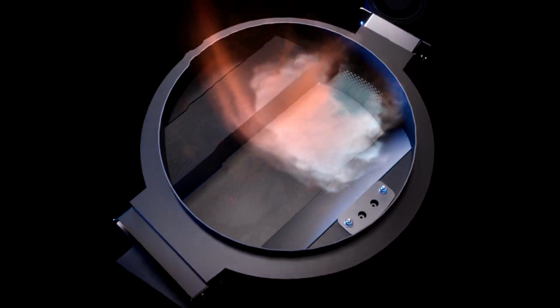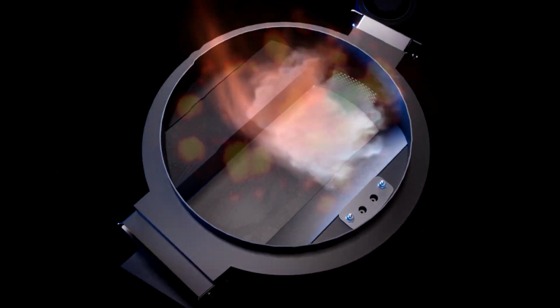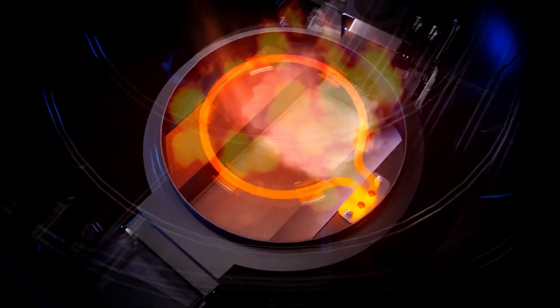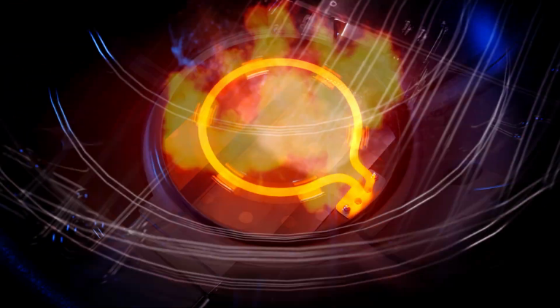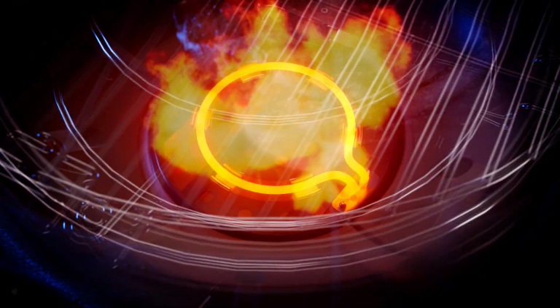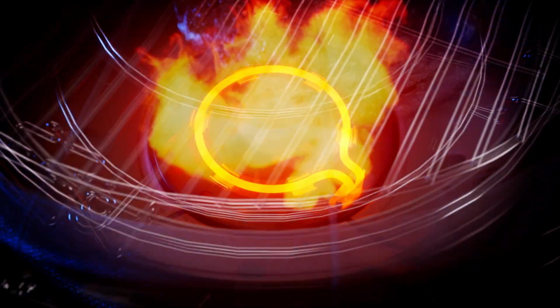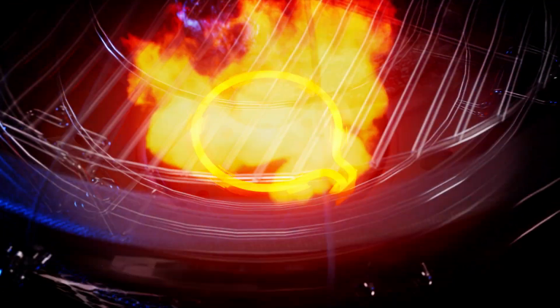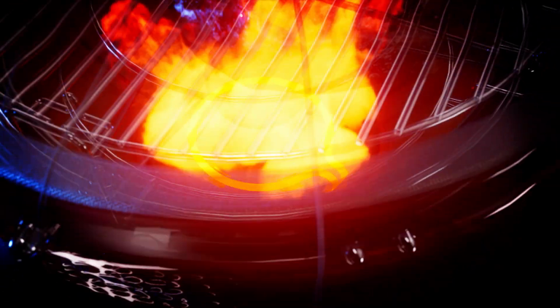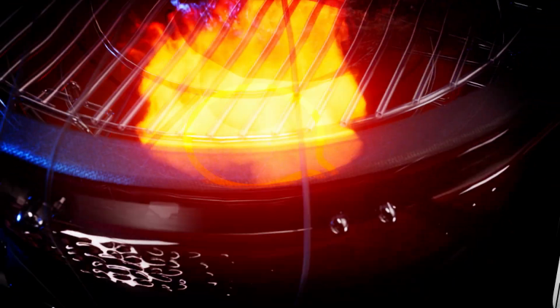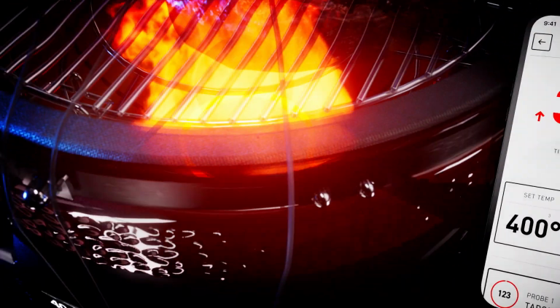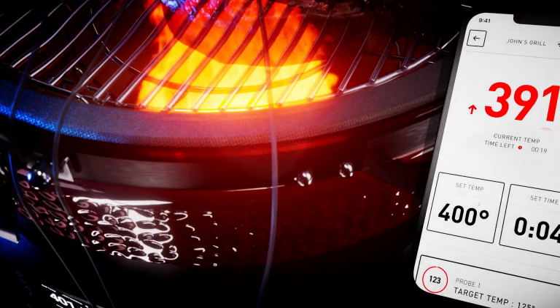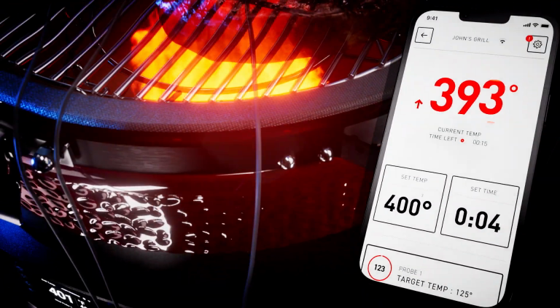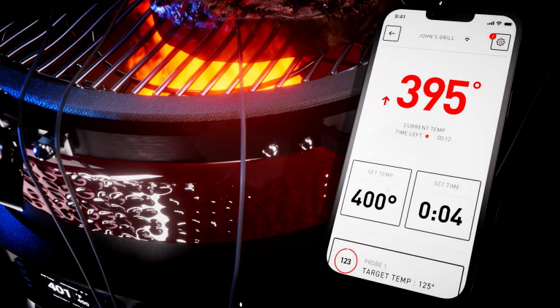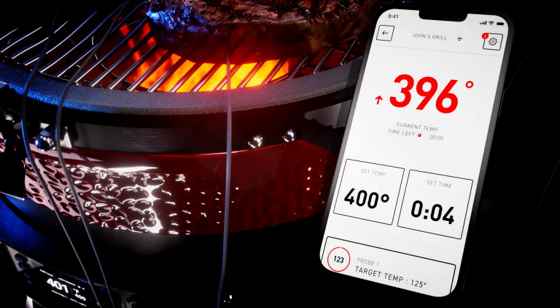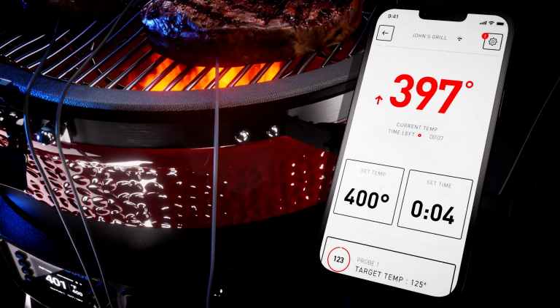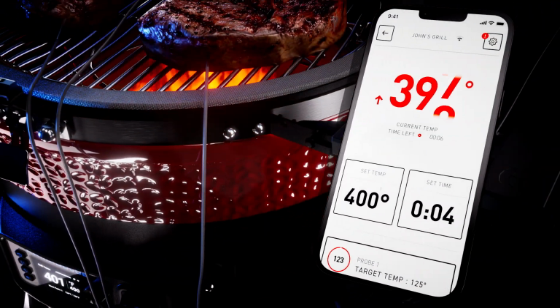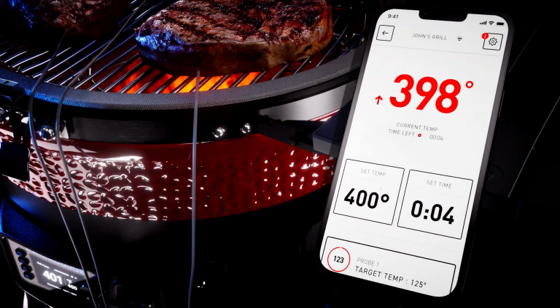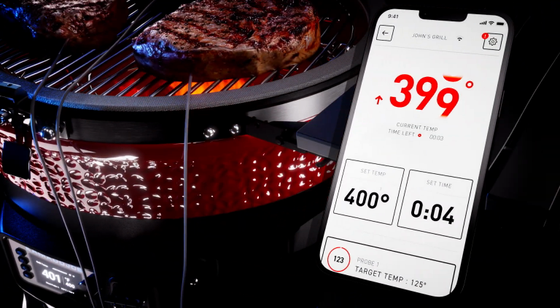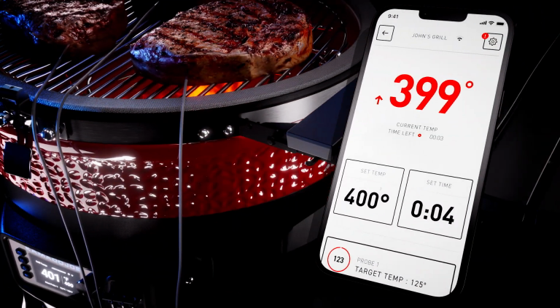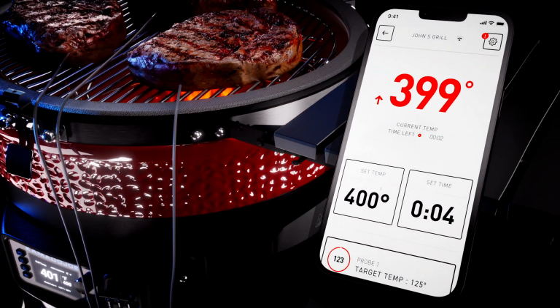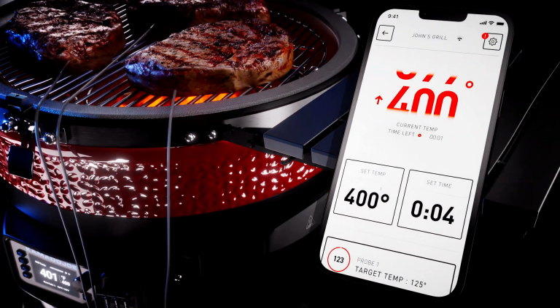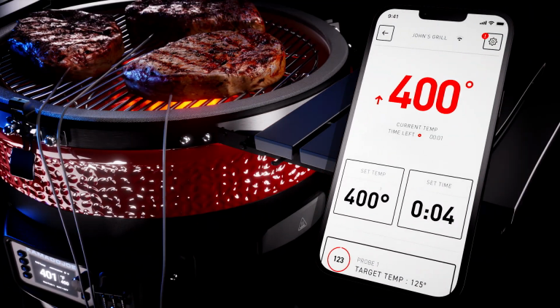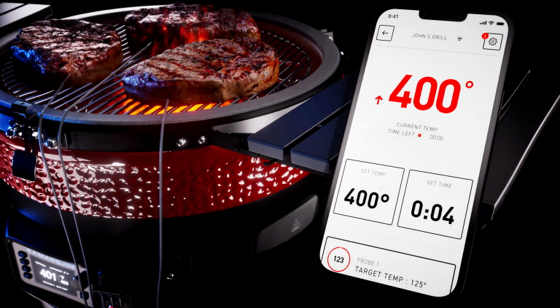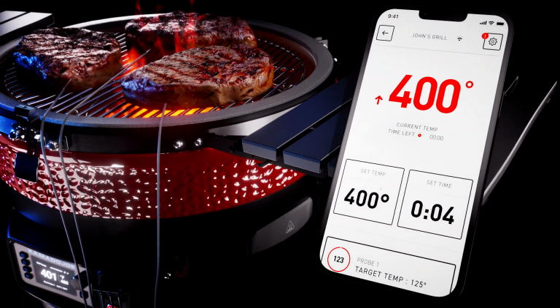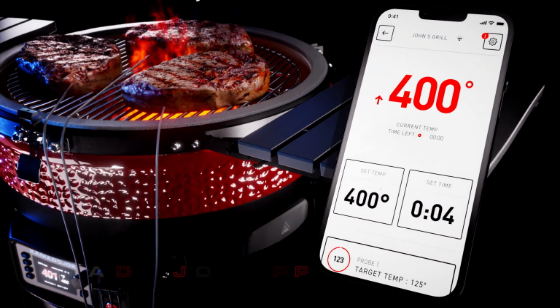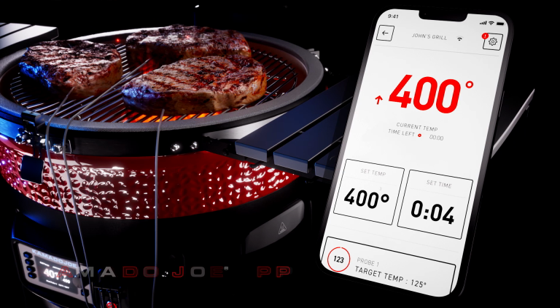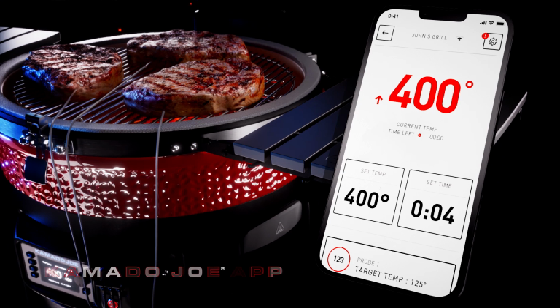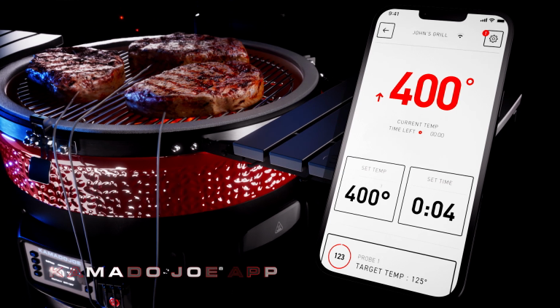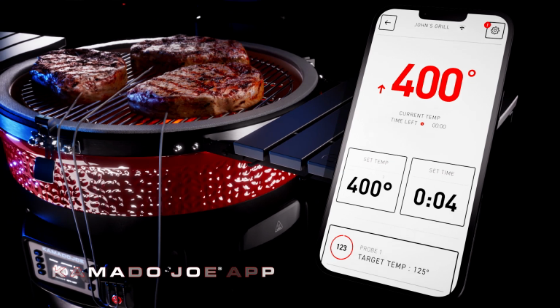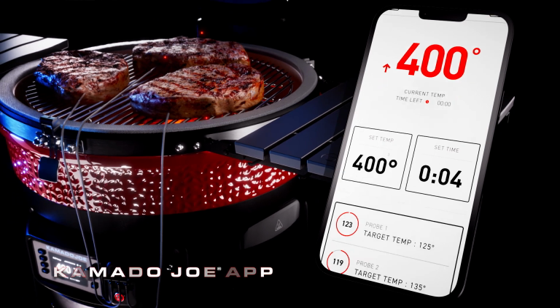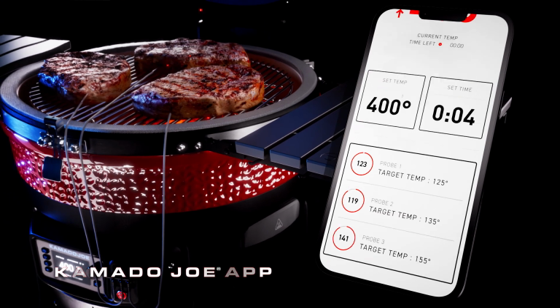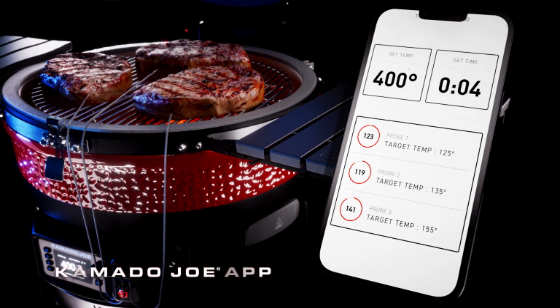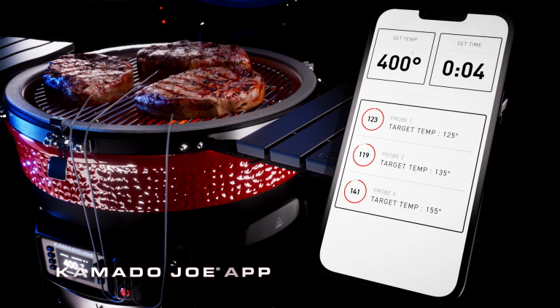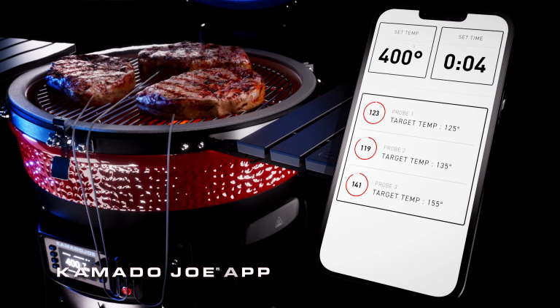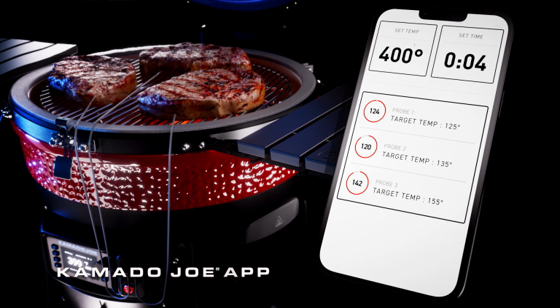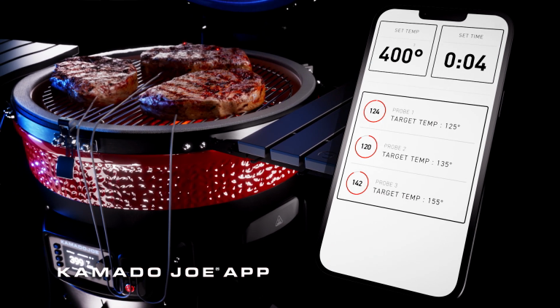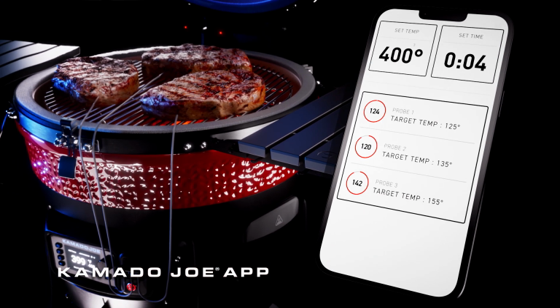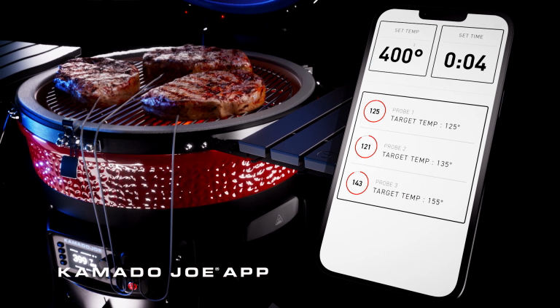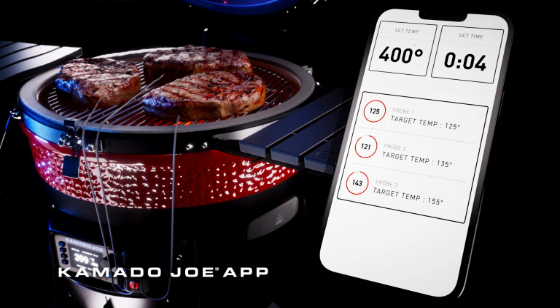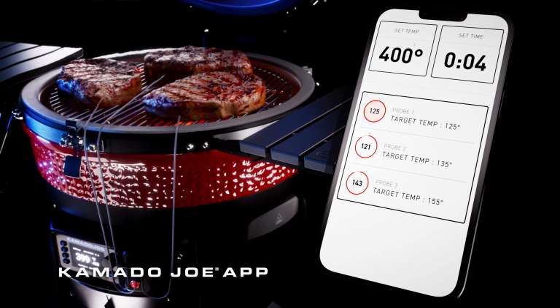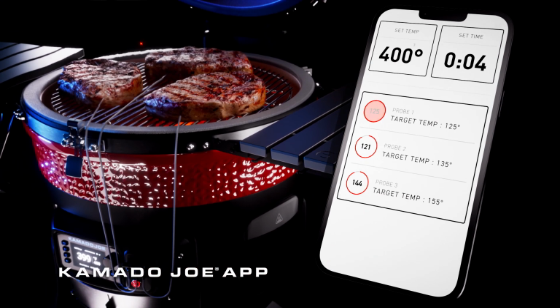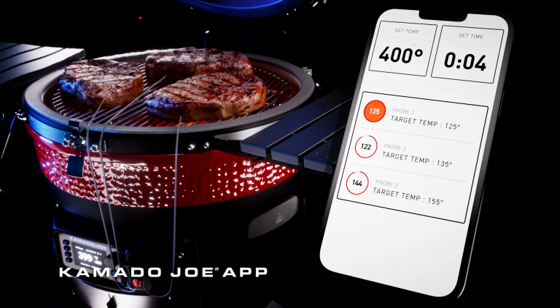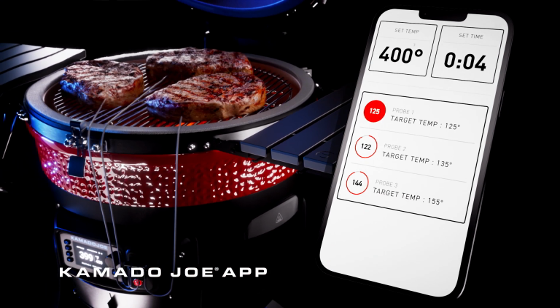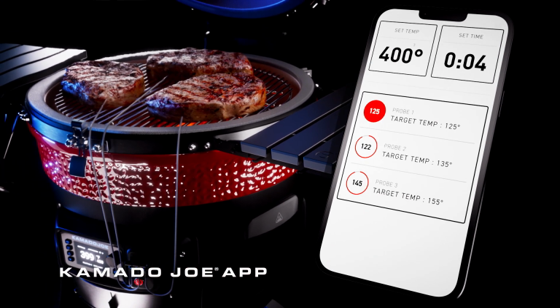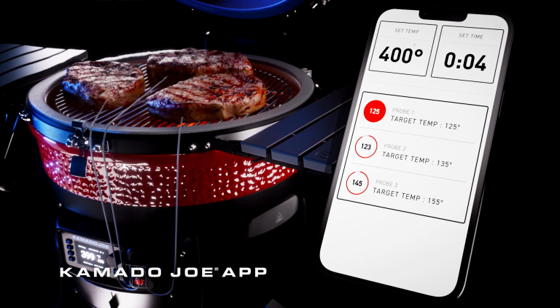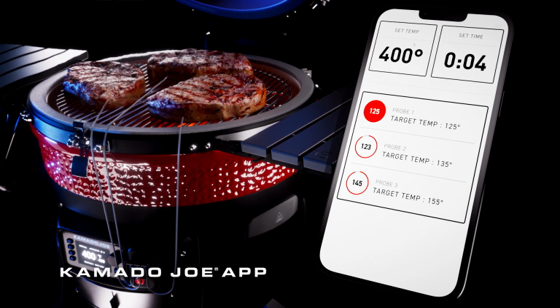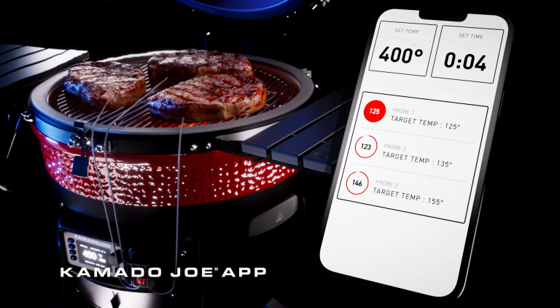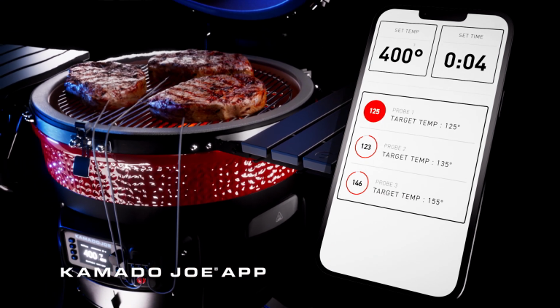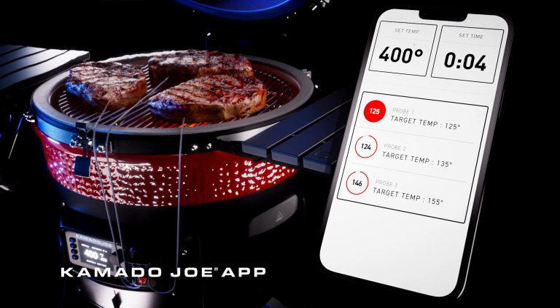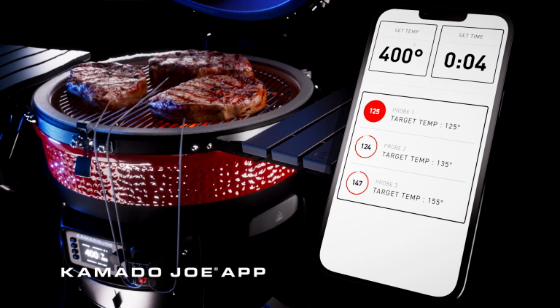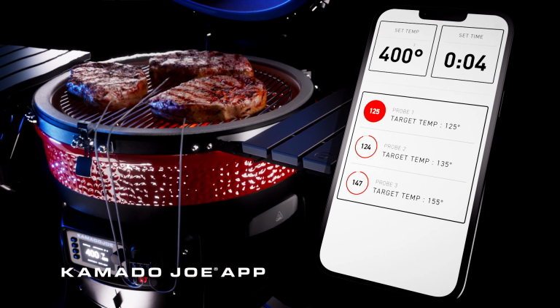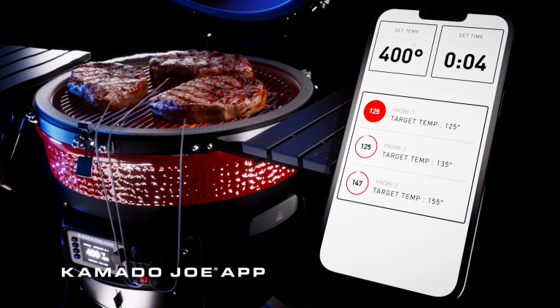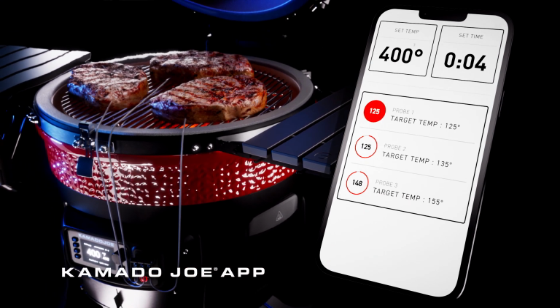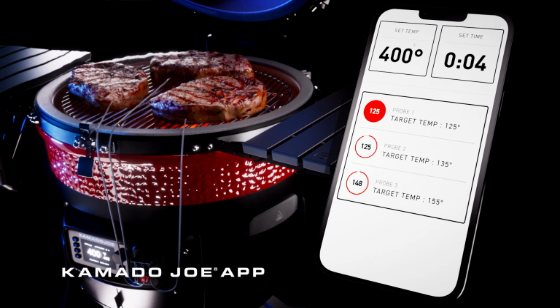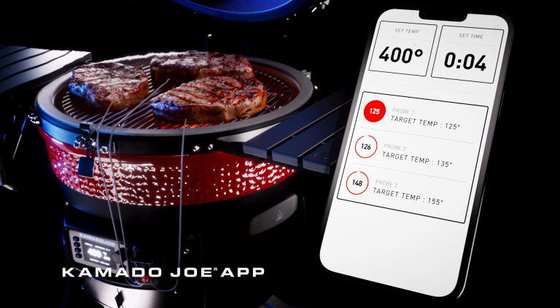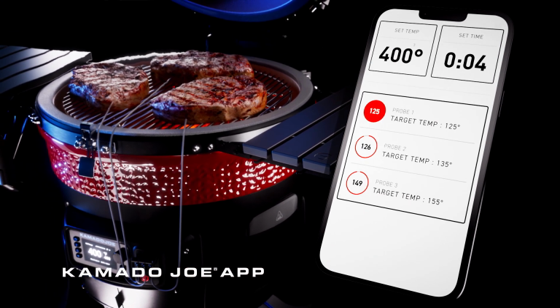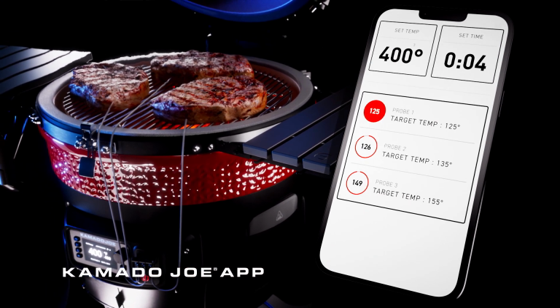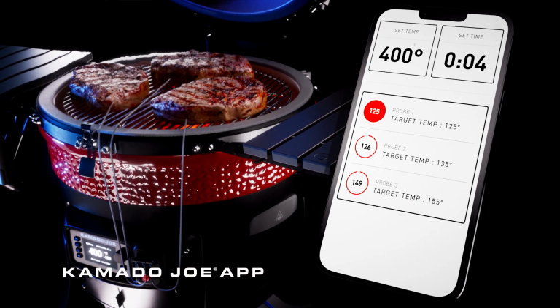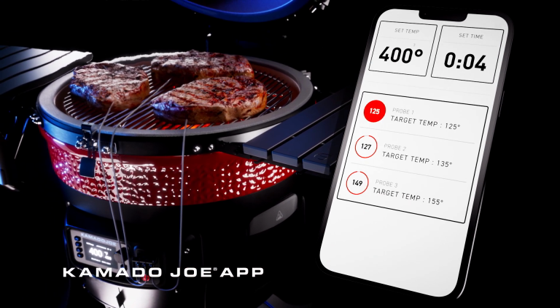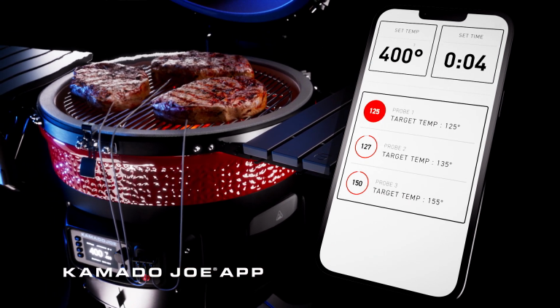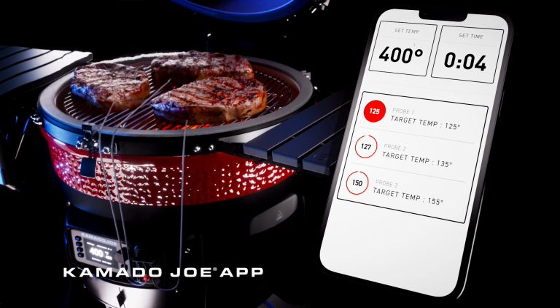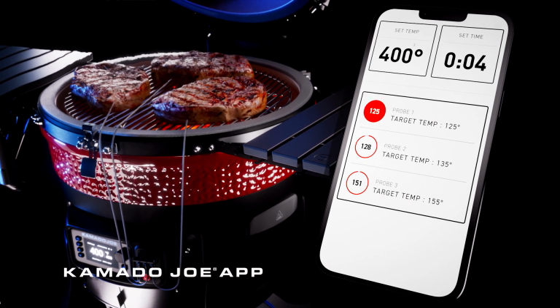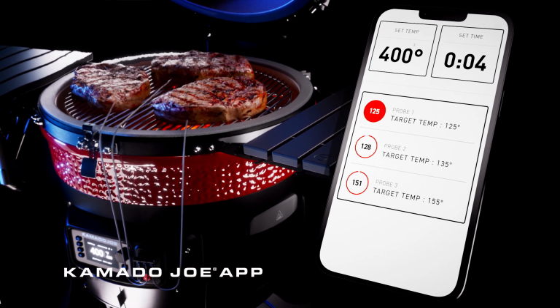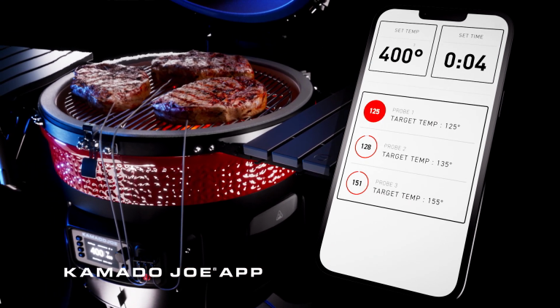Three separate meat probes are digitally monitored. And the Kamado Joe app allows you to control it all from your smartphone.